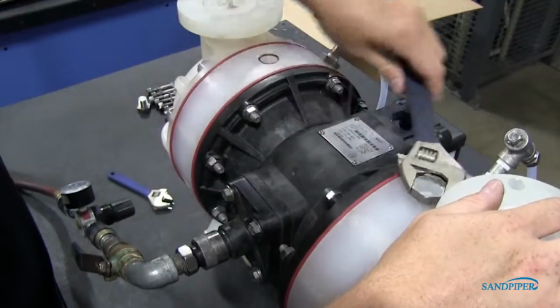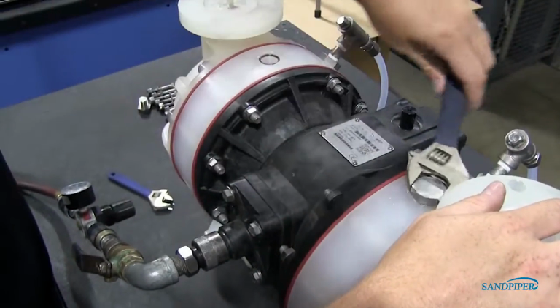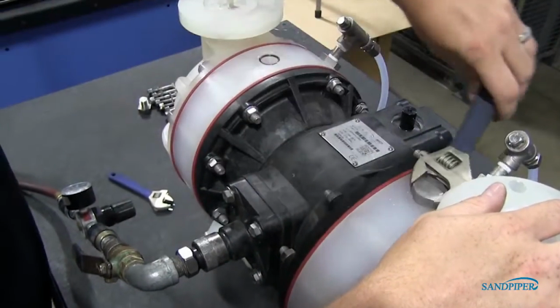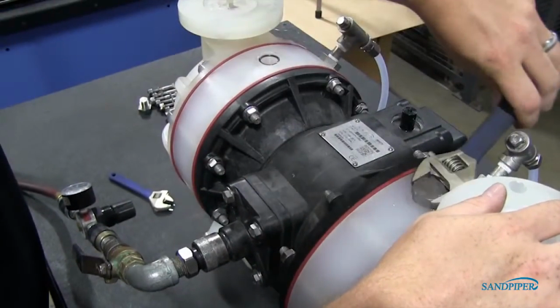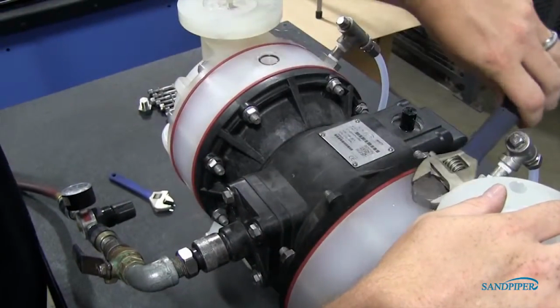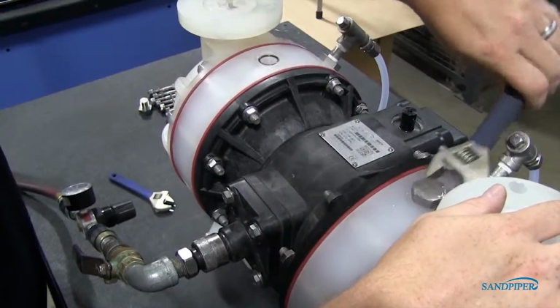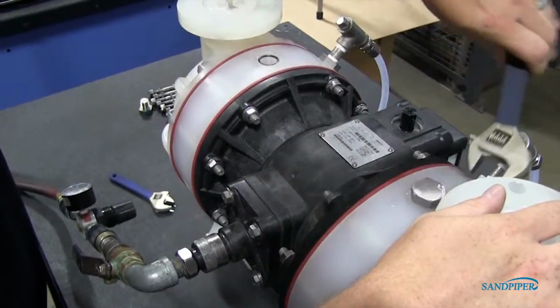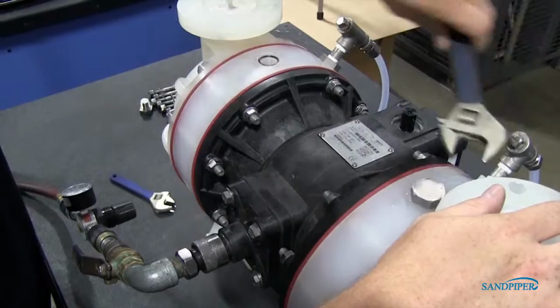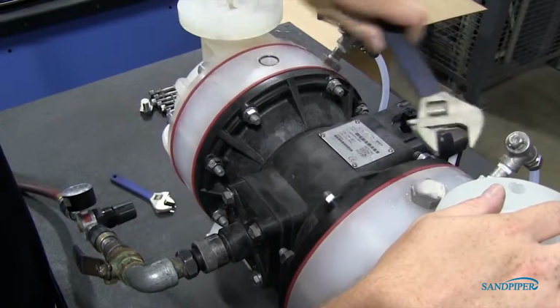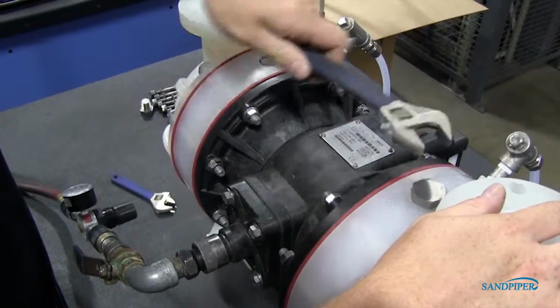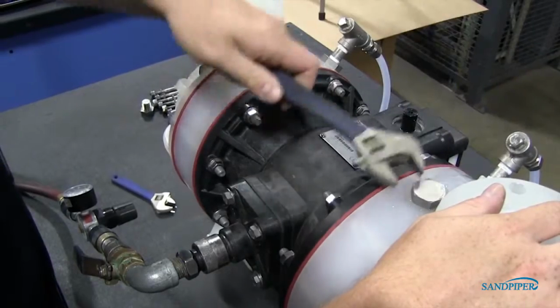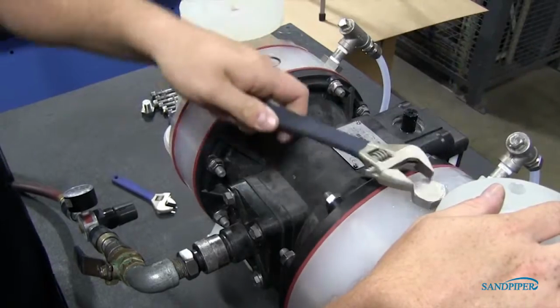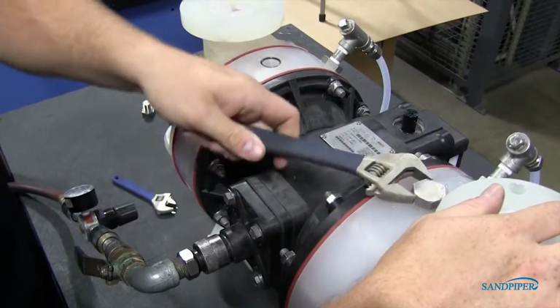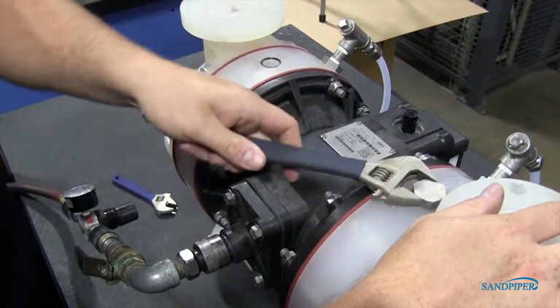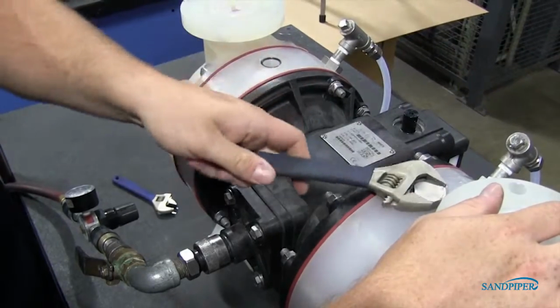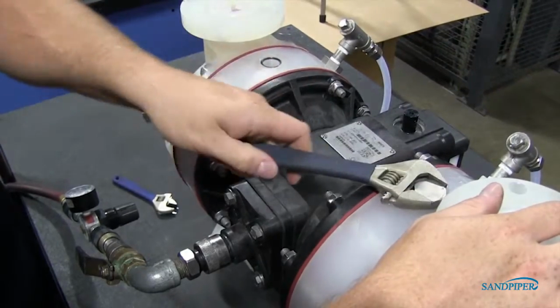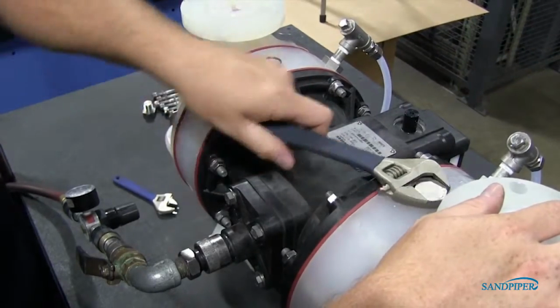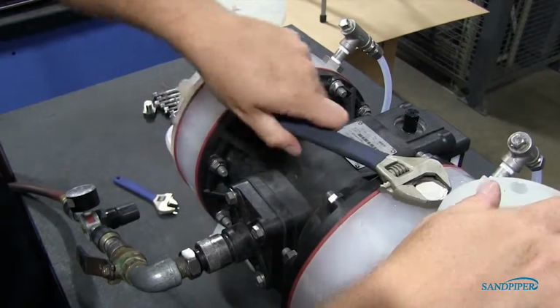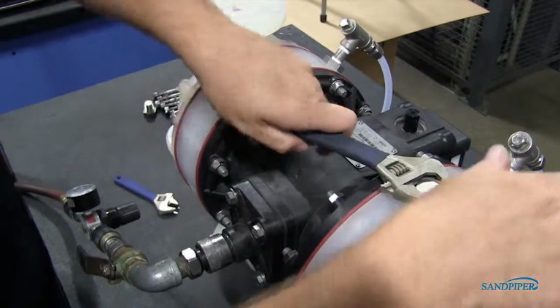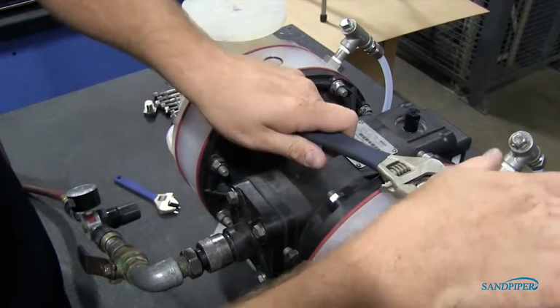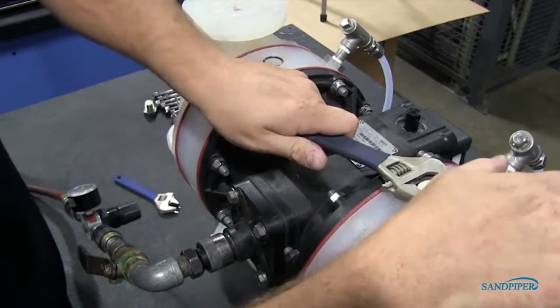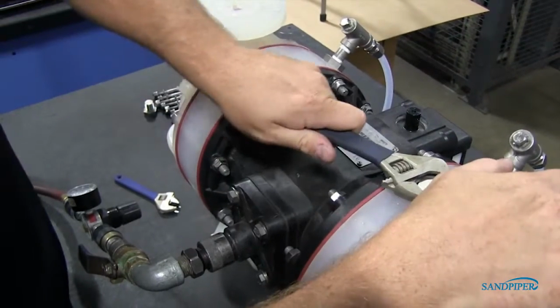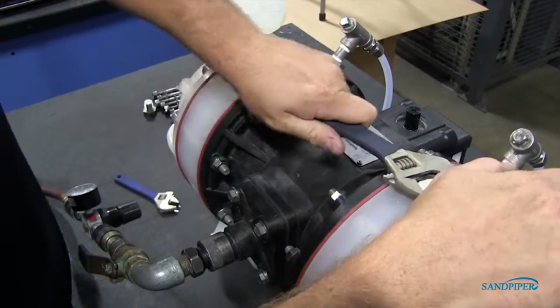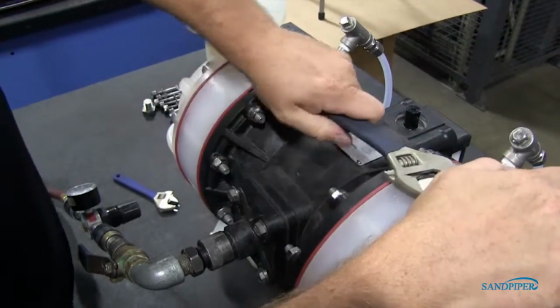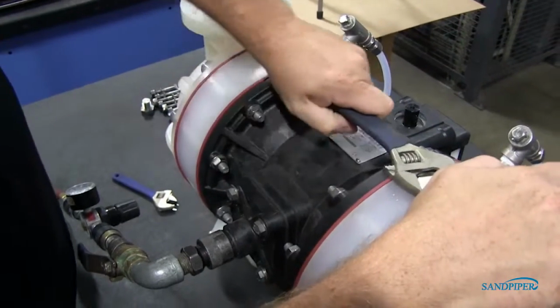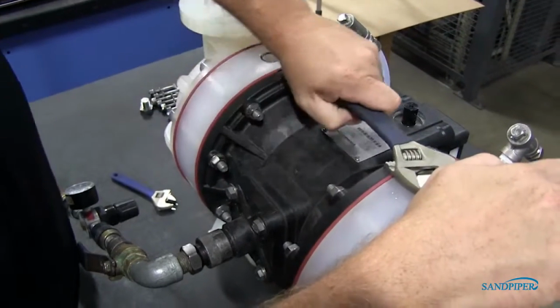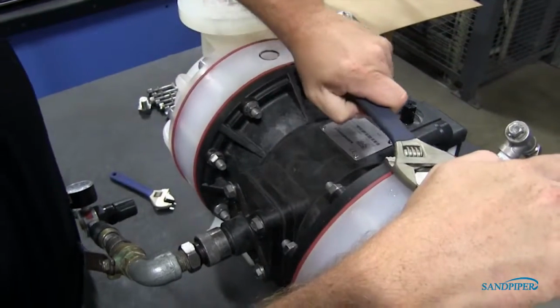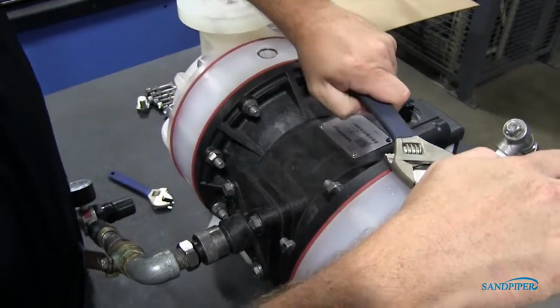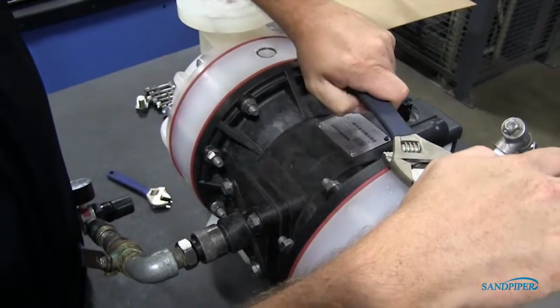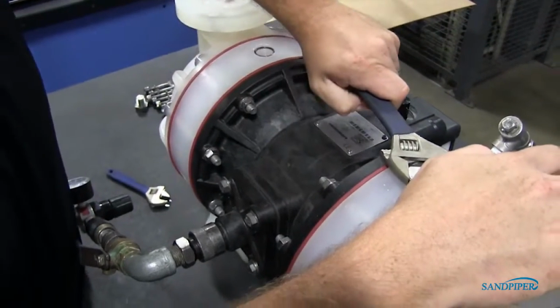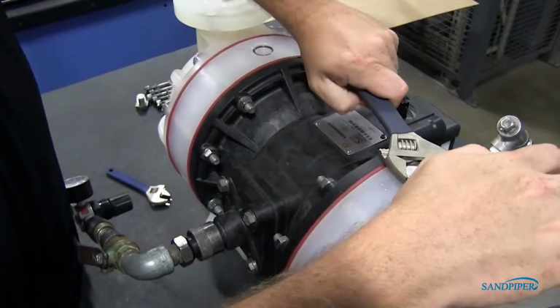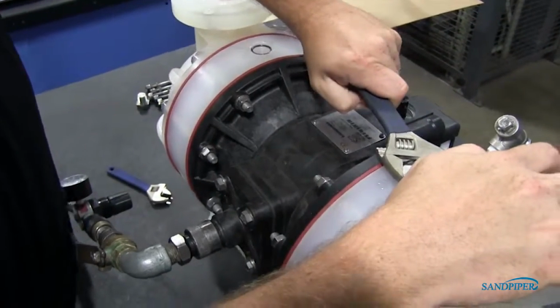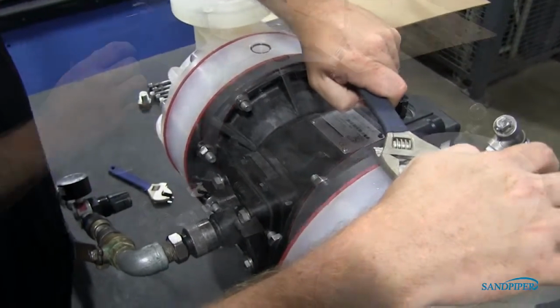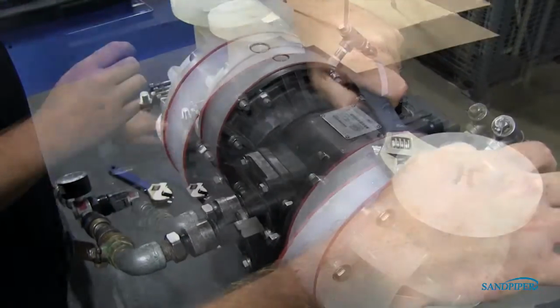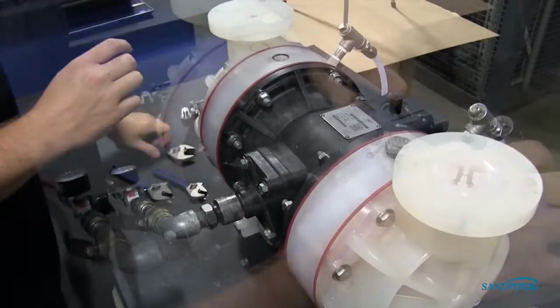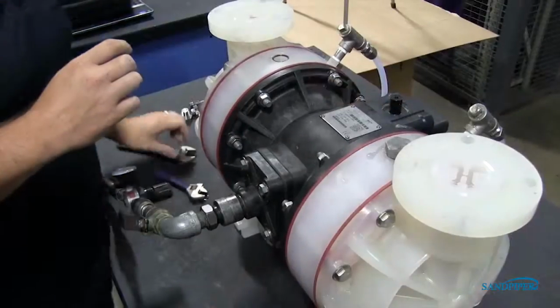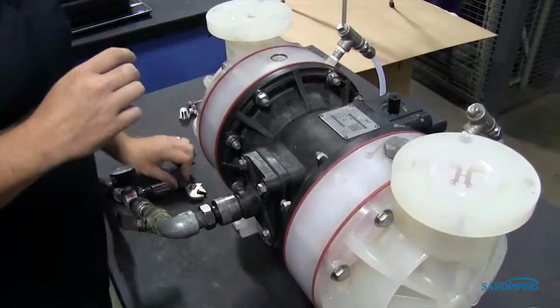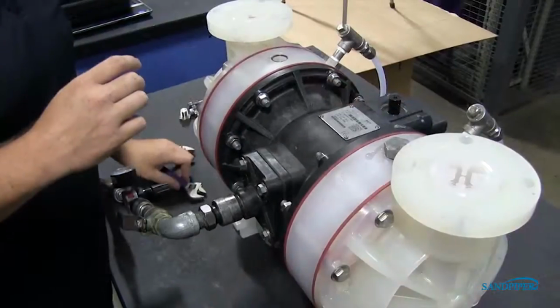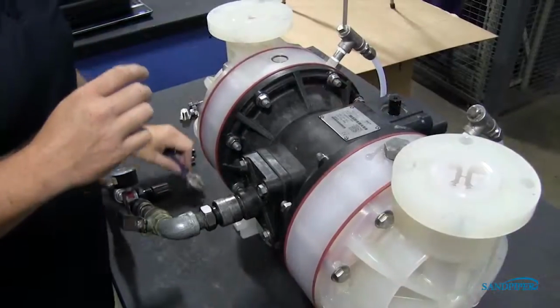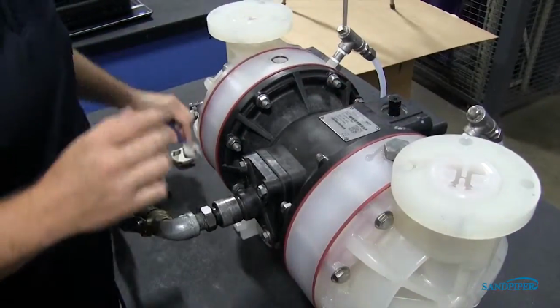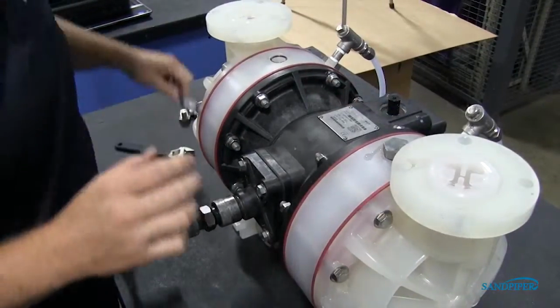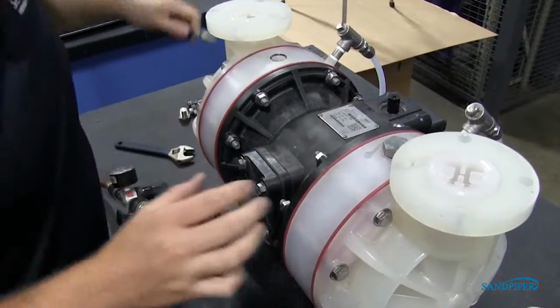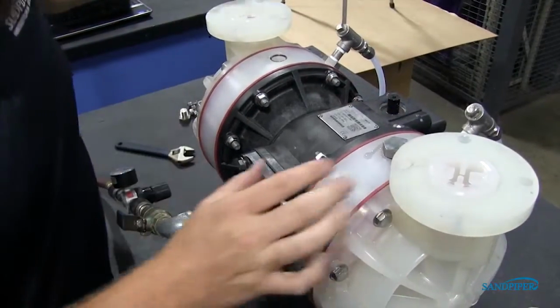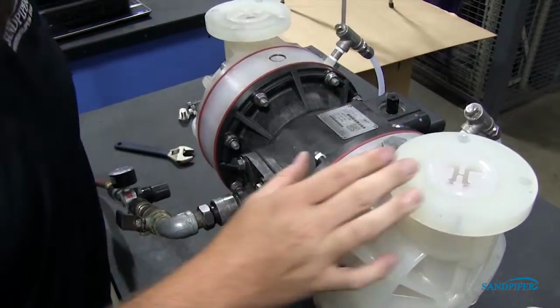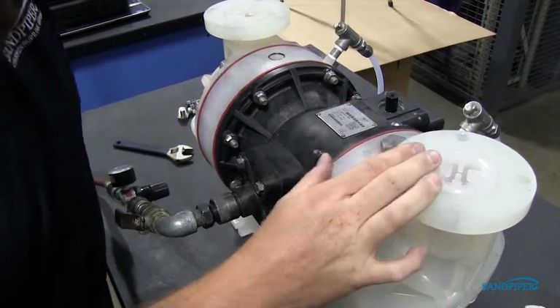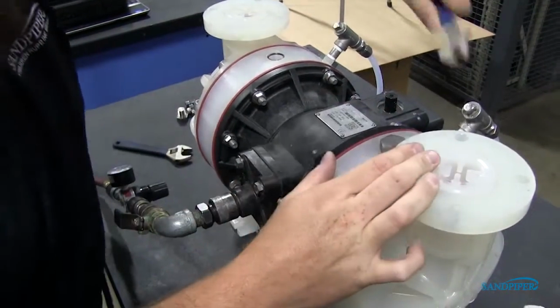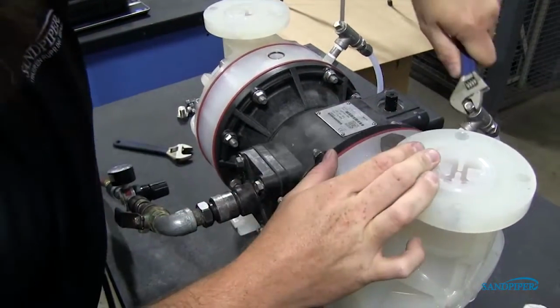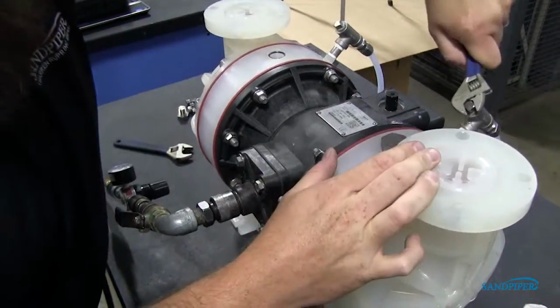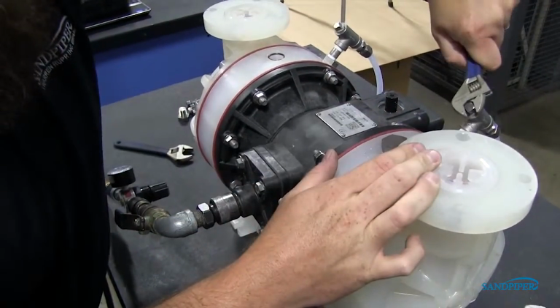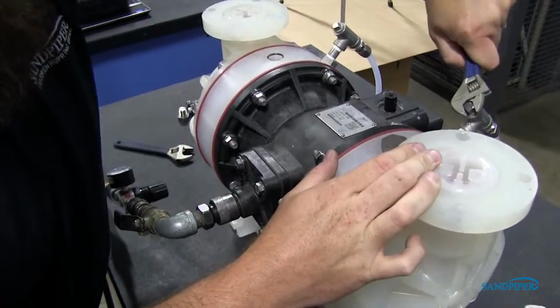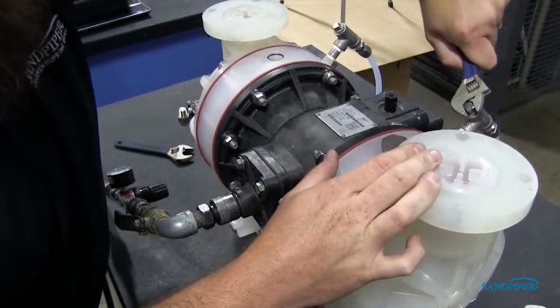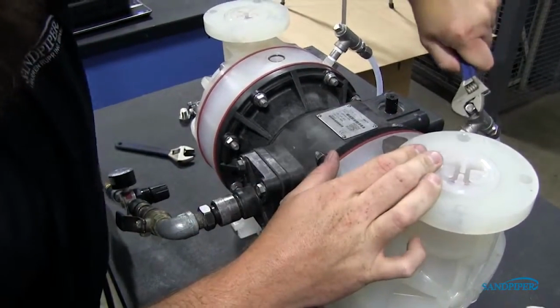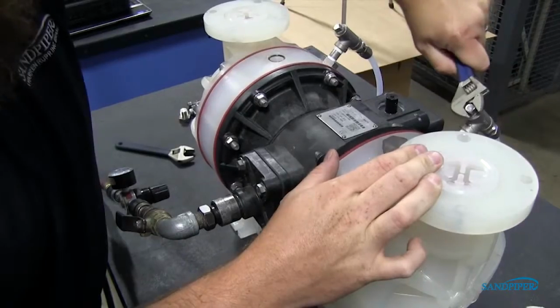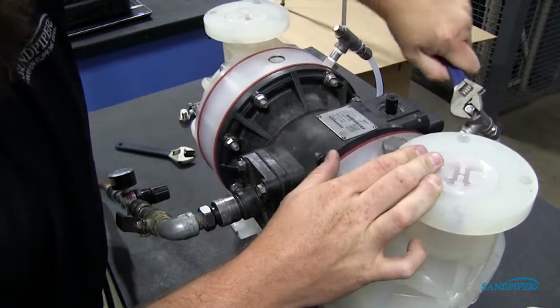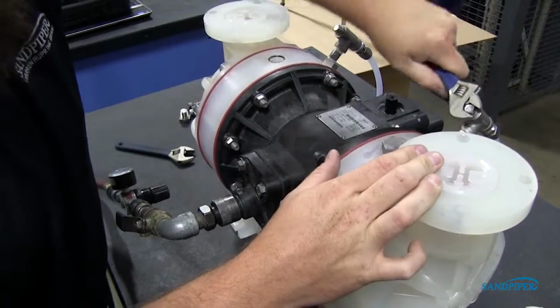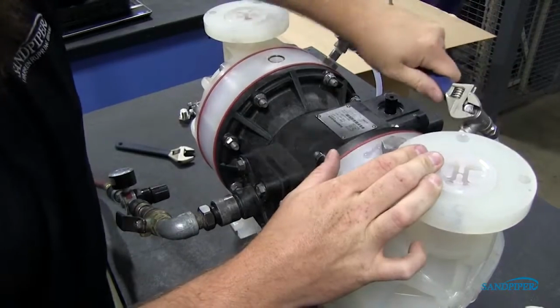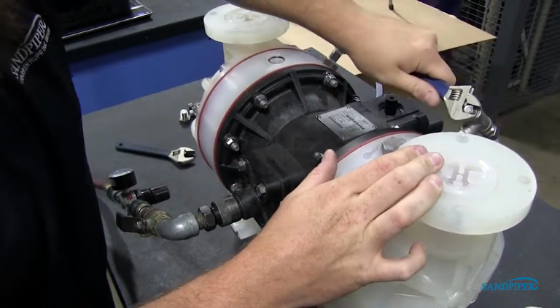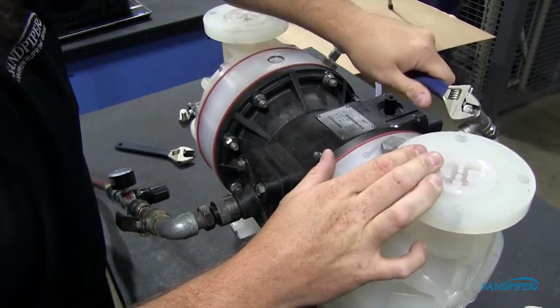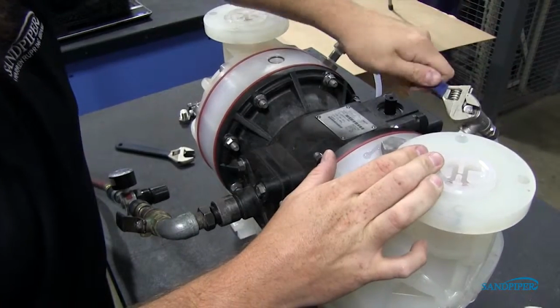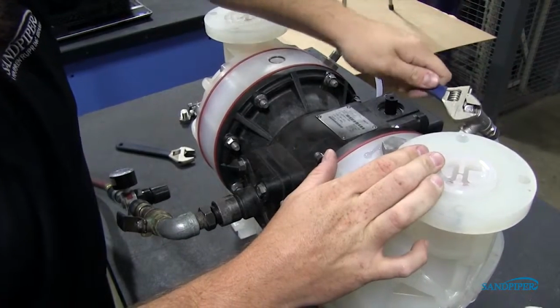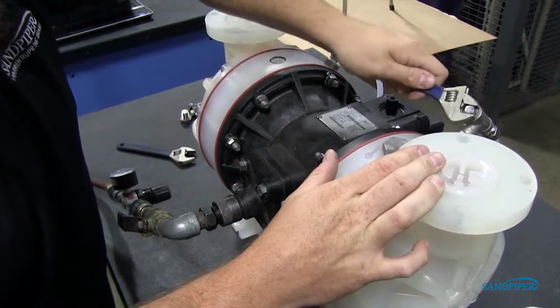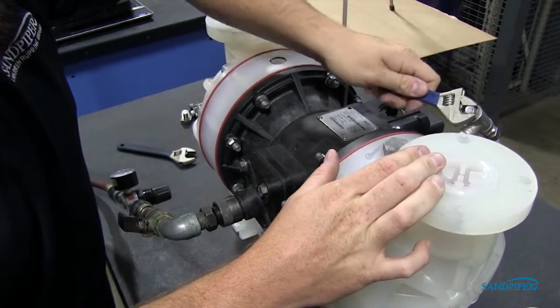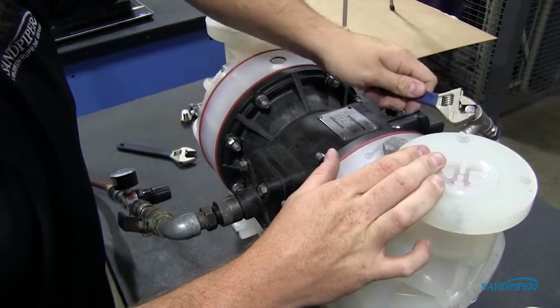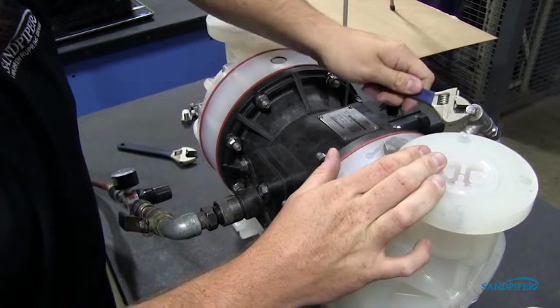When fluid appears at the top of the port, quickly tighten the BOSS plug. Fluid loss of one to two milliliters is acceptable.